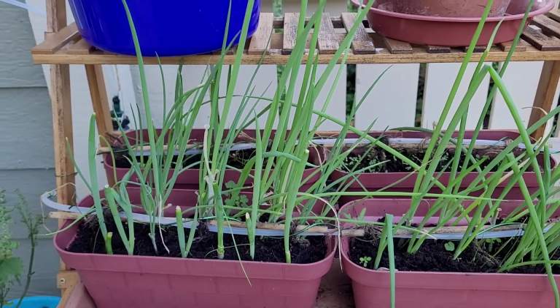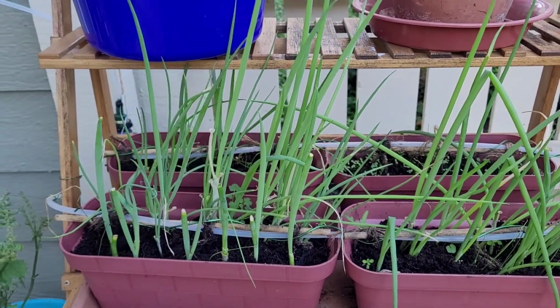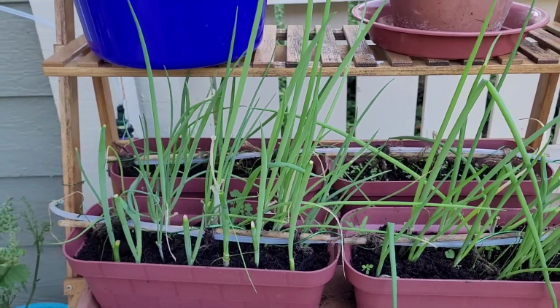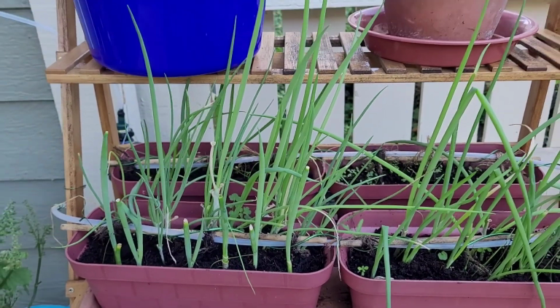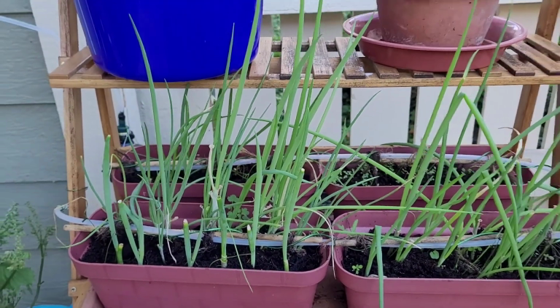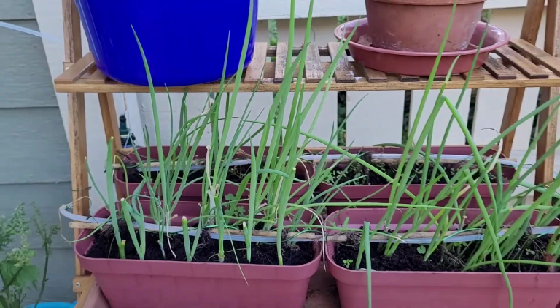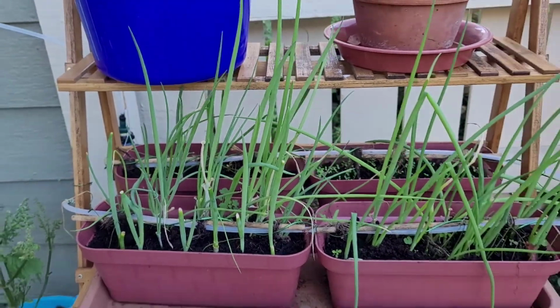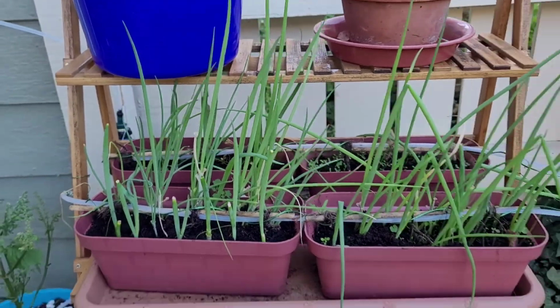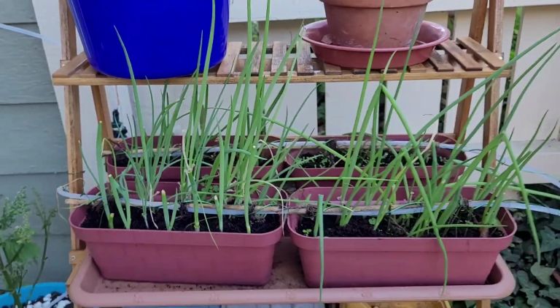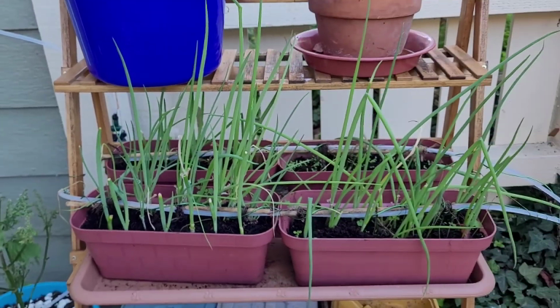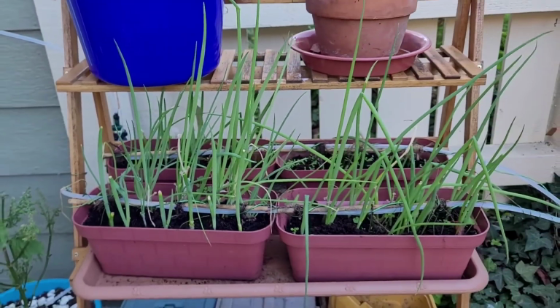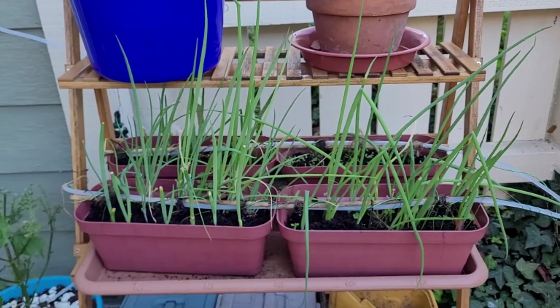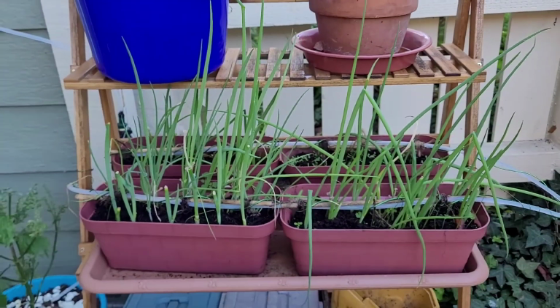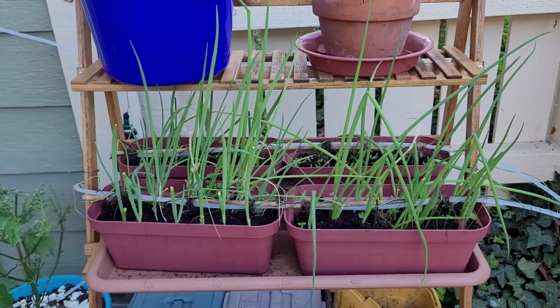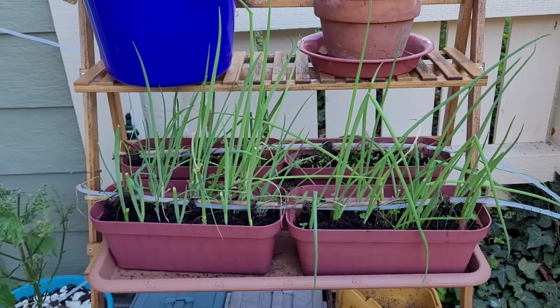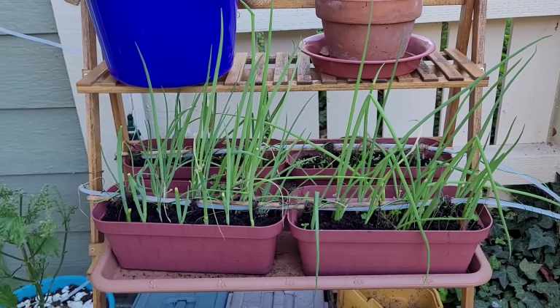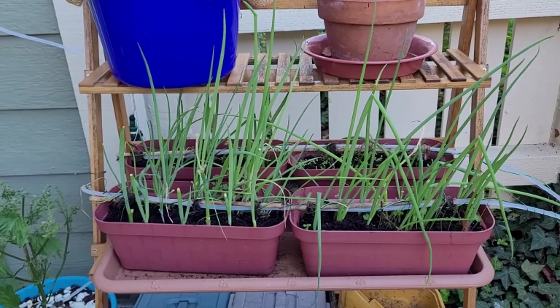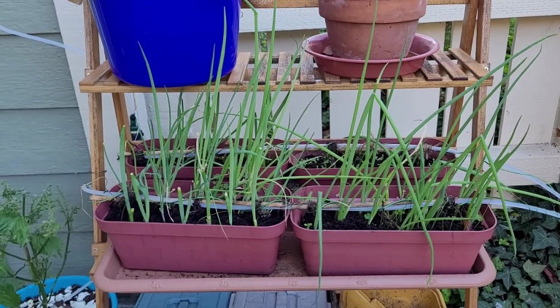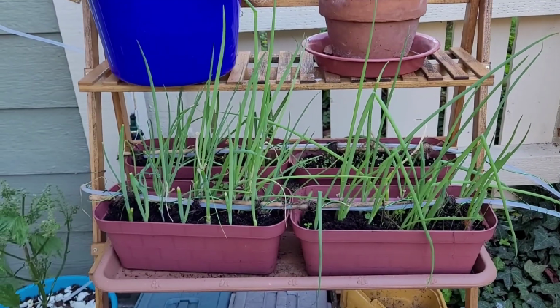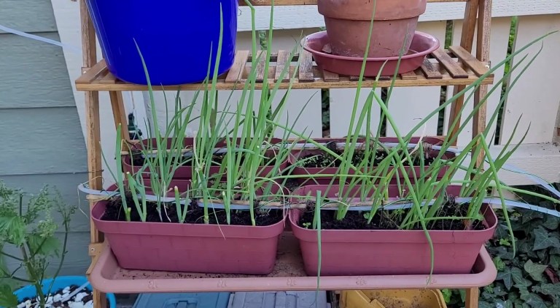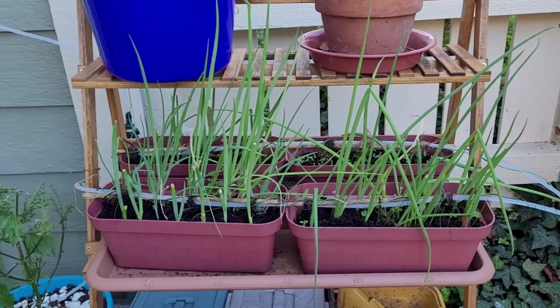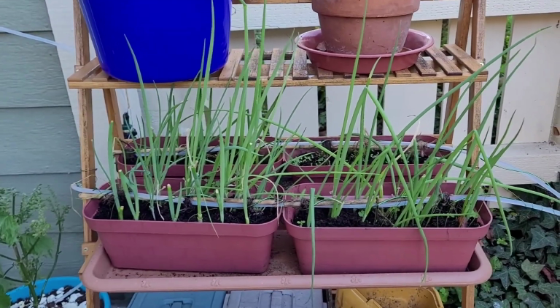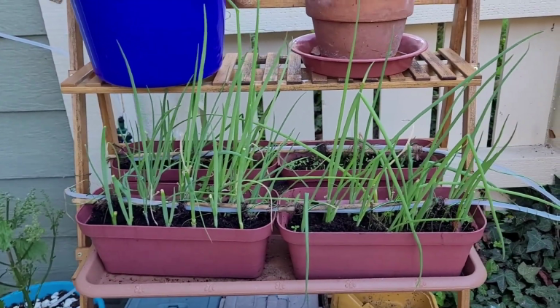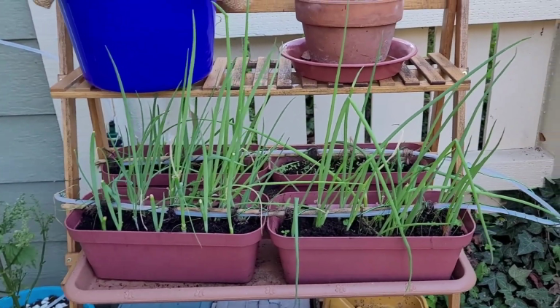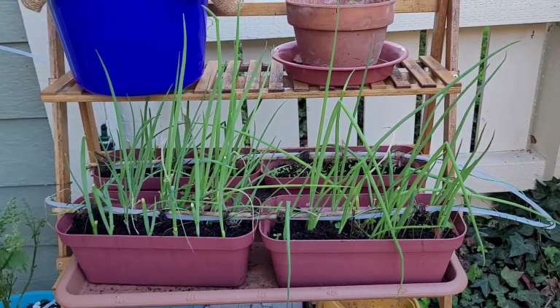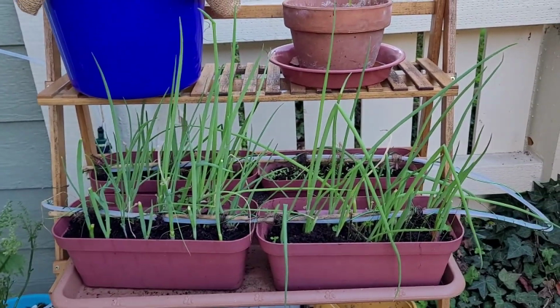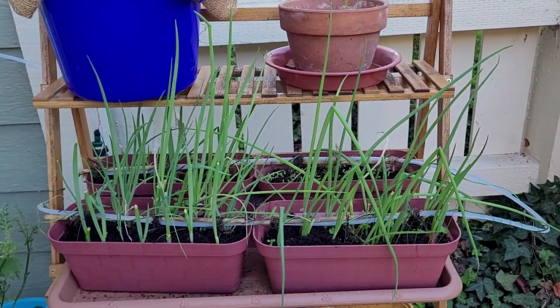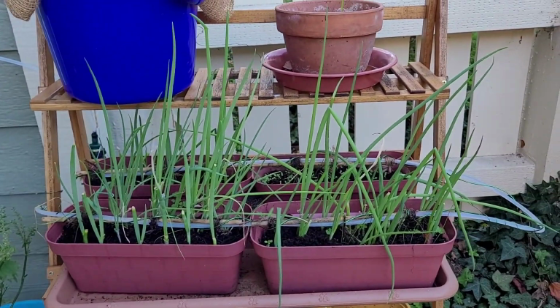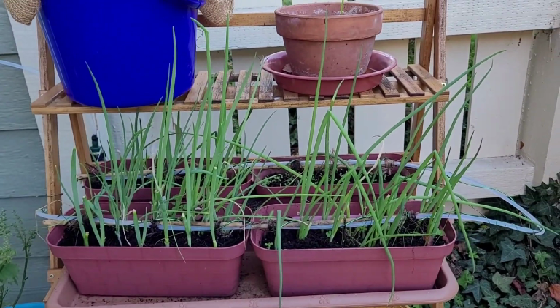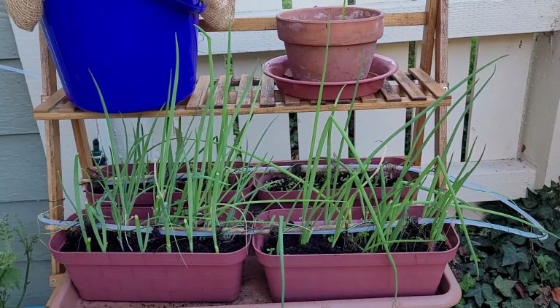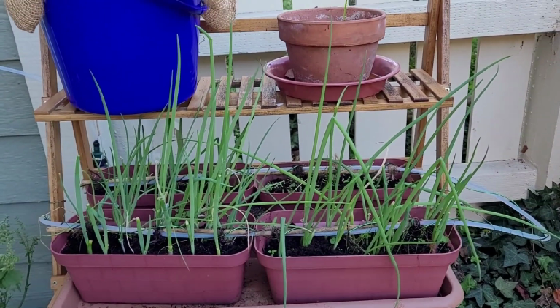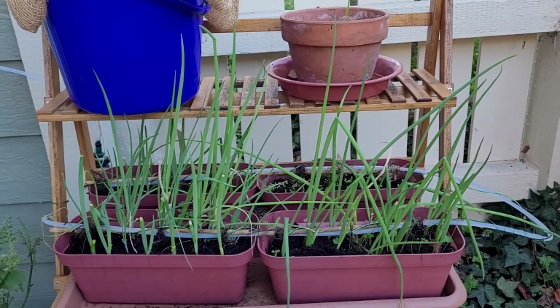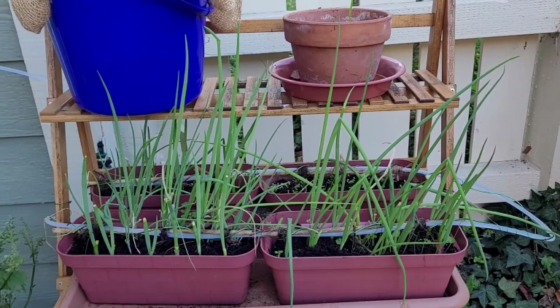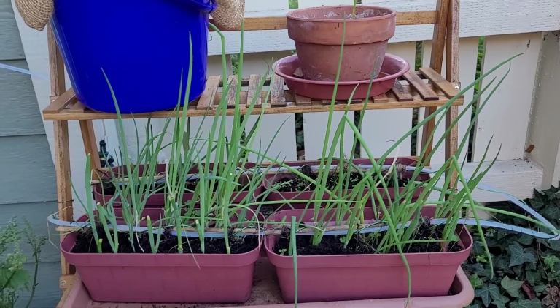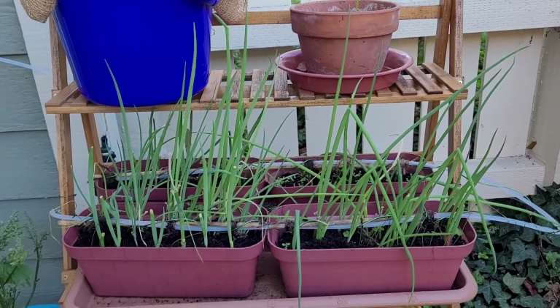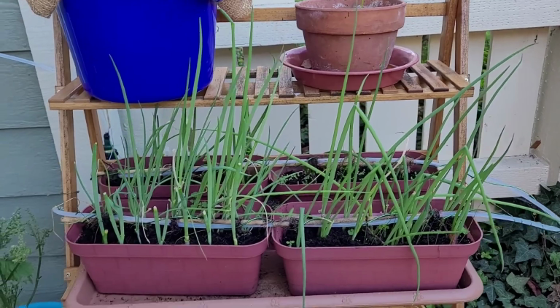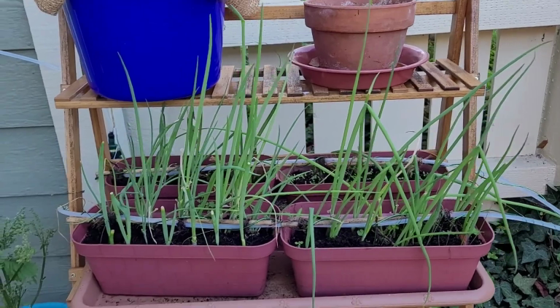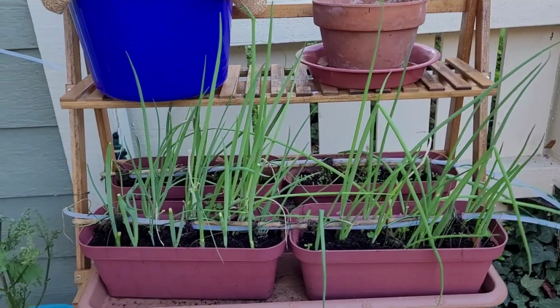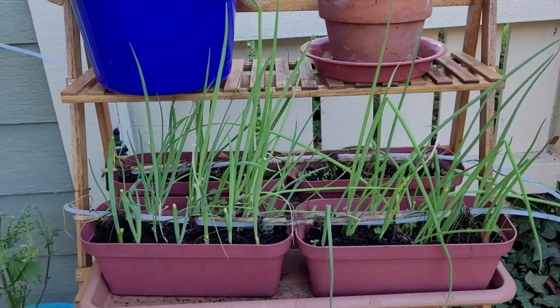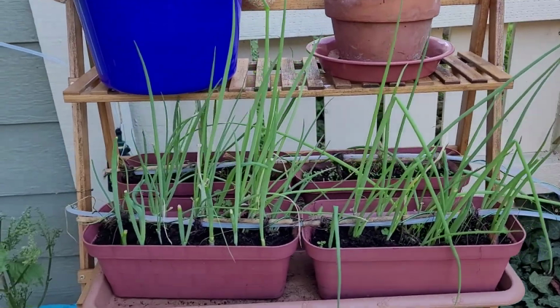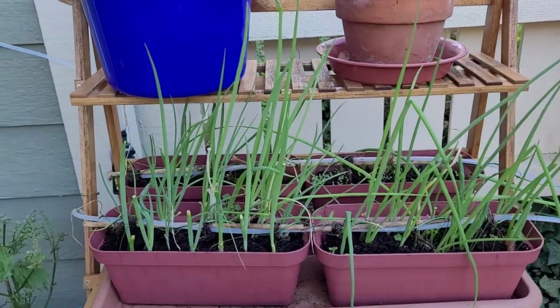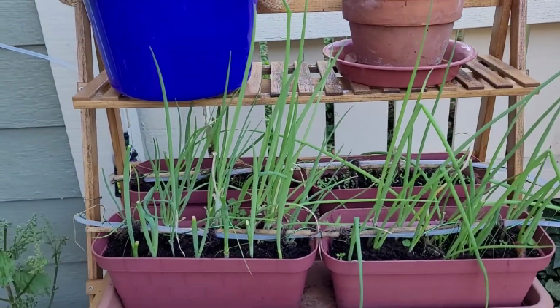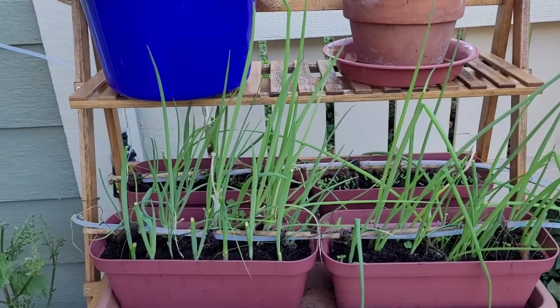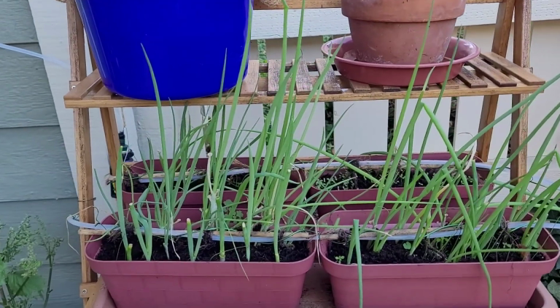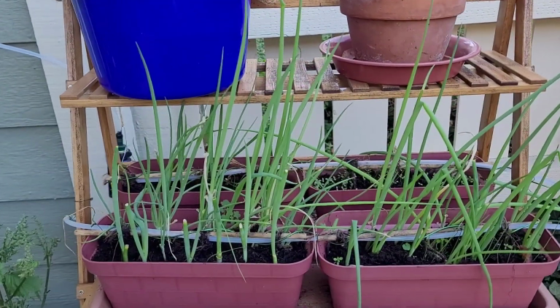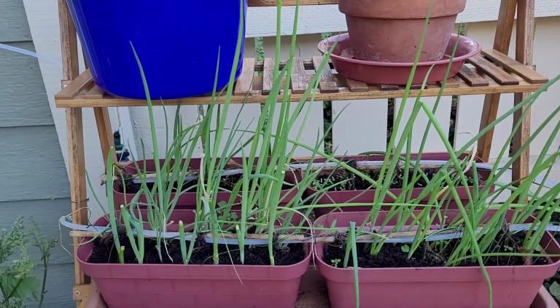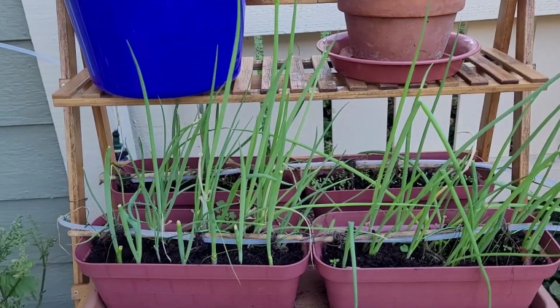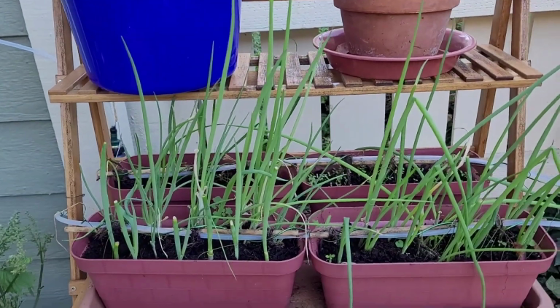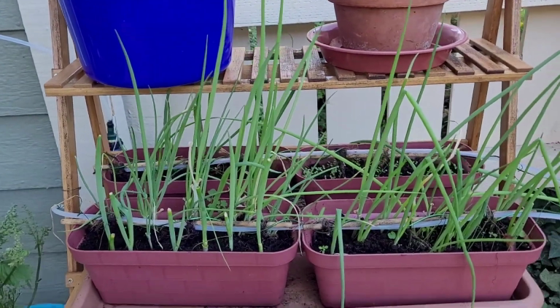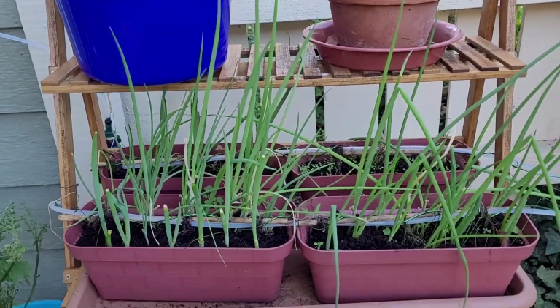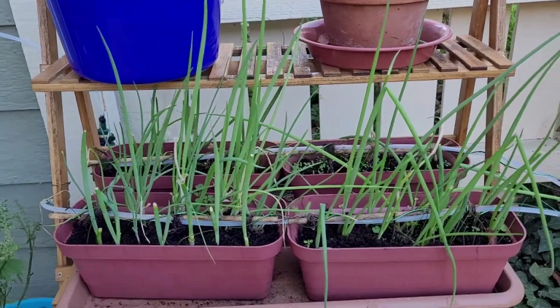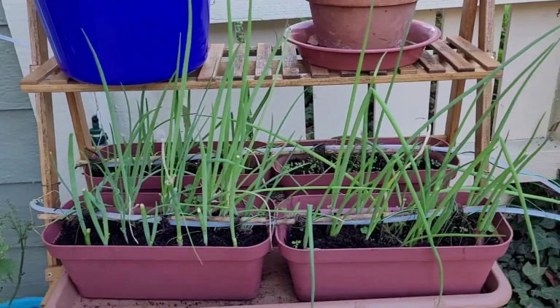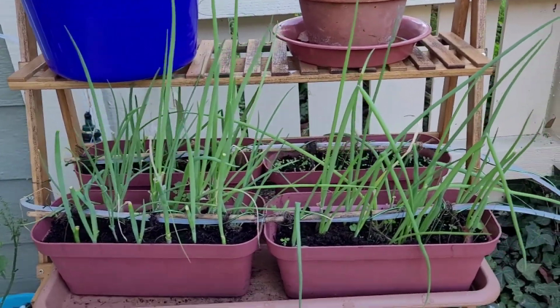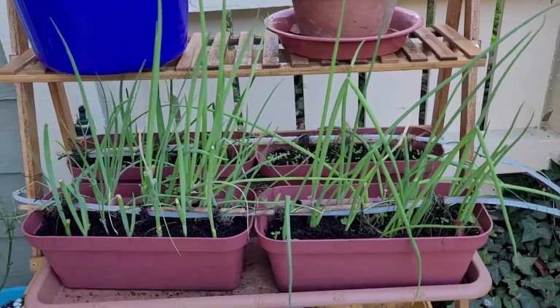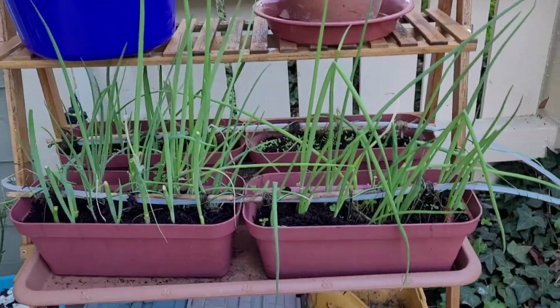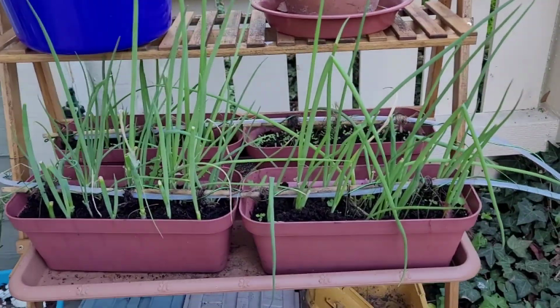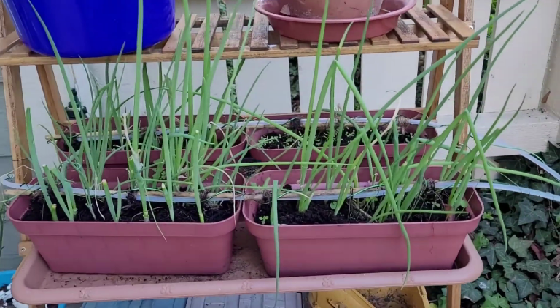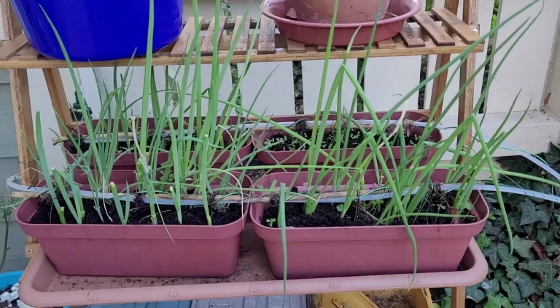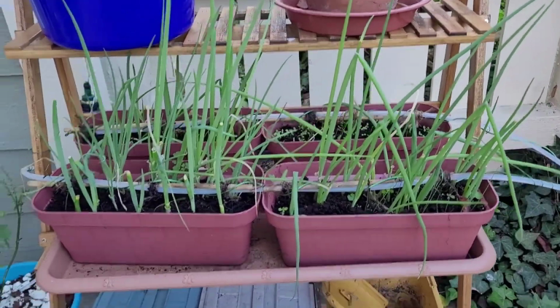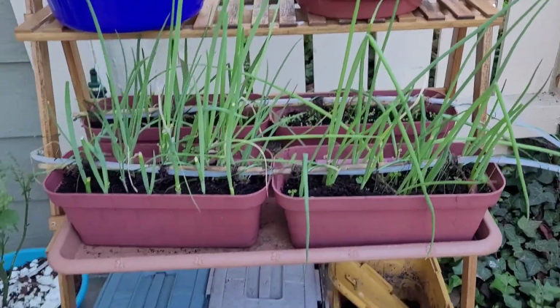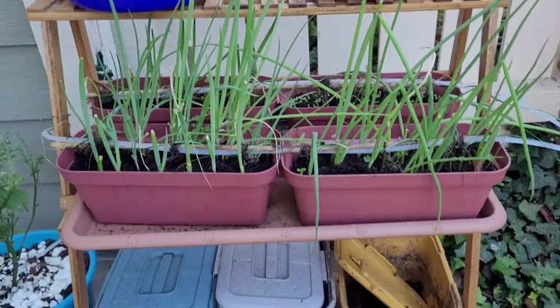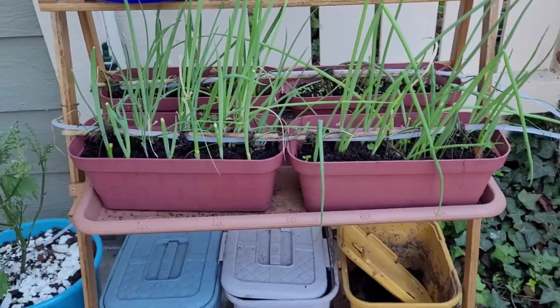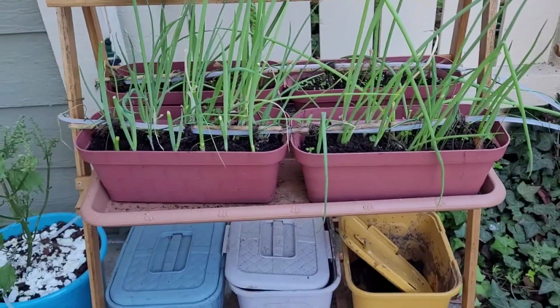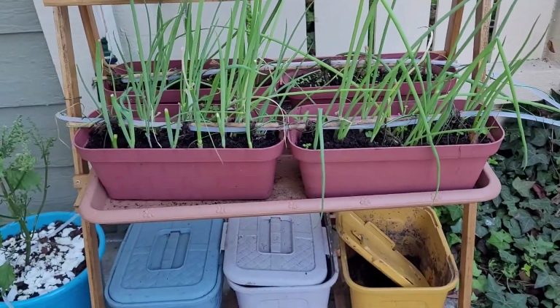You can see that I've grown quite a bit of green onions, although they're not quite as hardy as I'd like for them to be, but maybe my expectations are just too high.